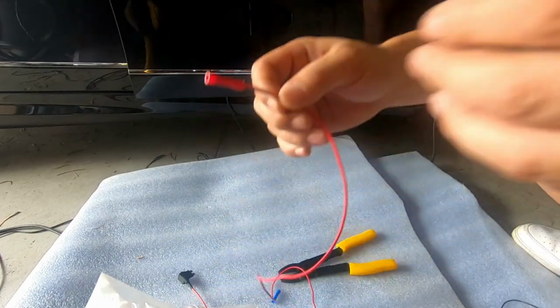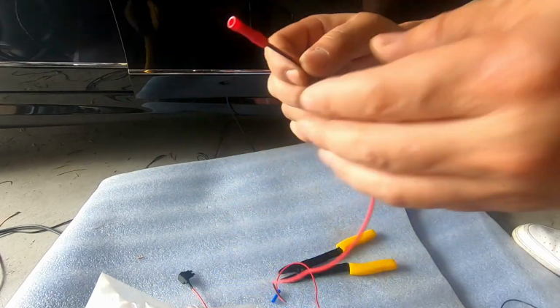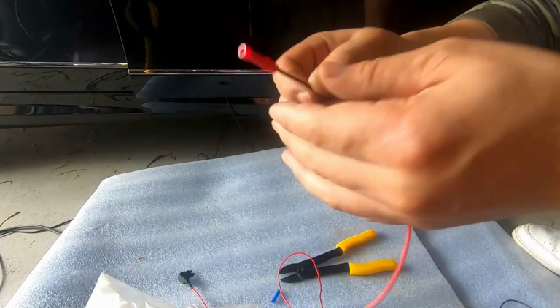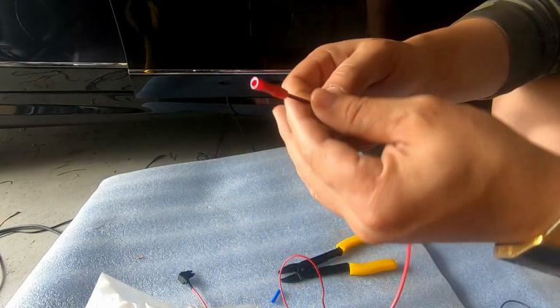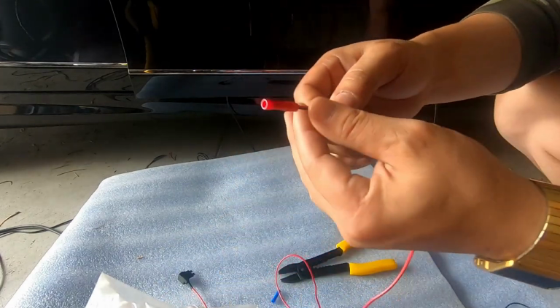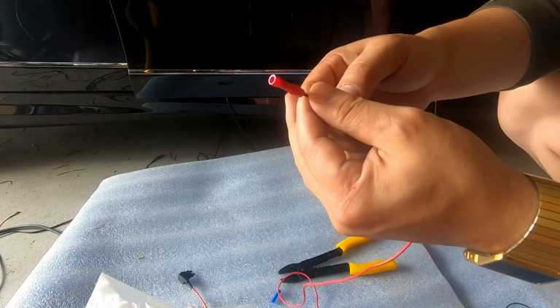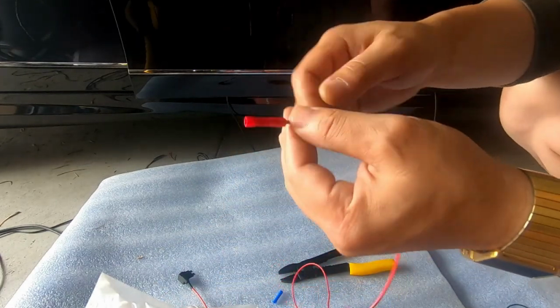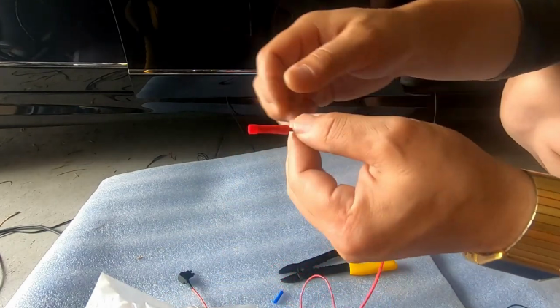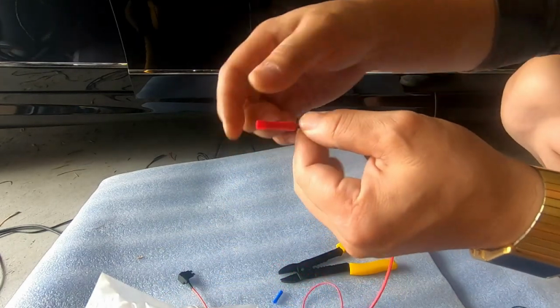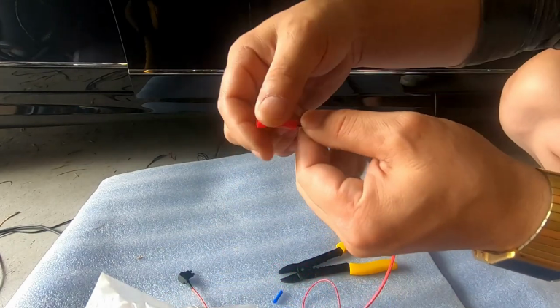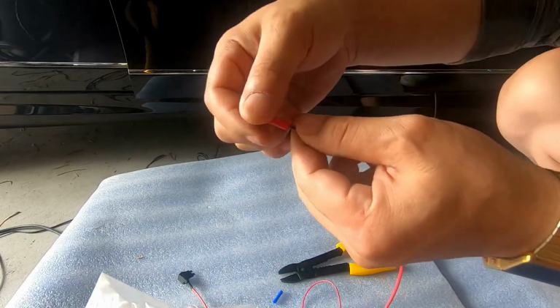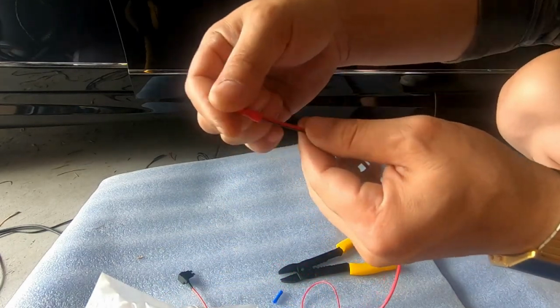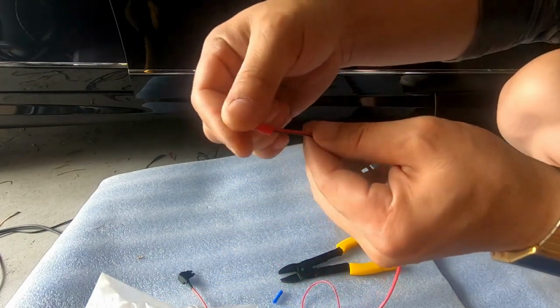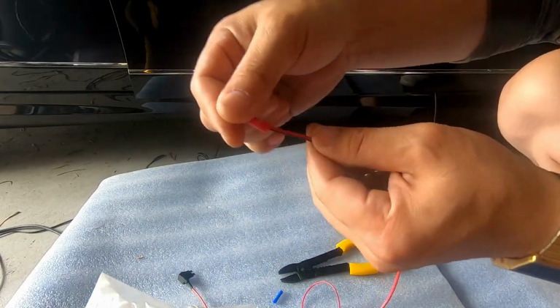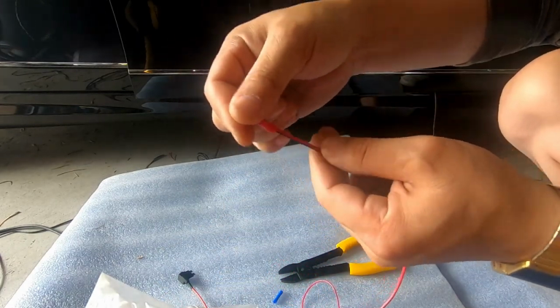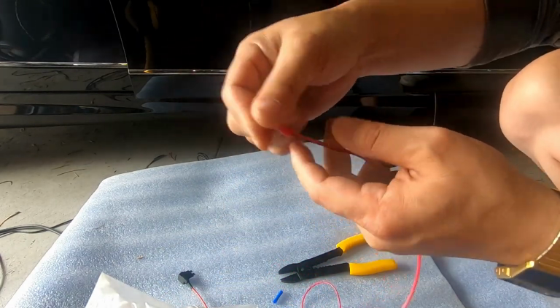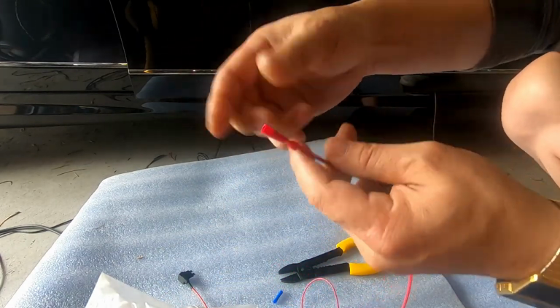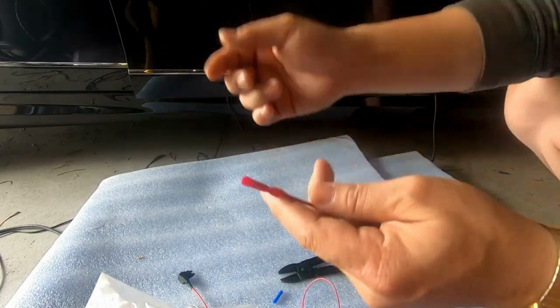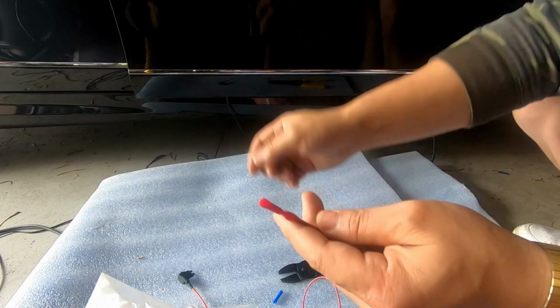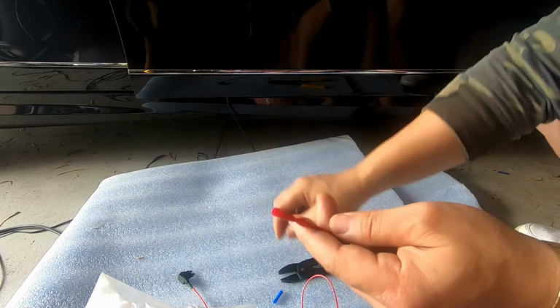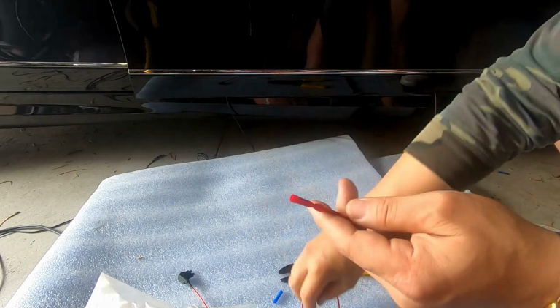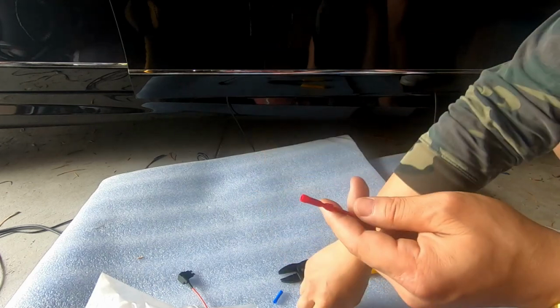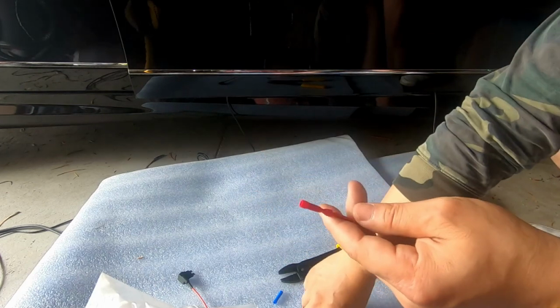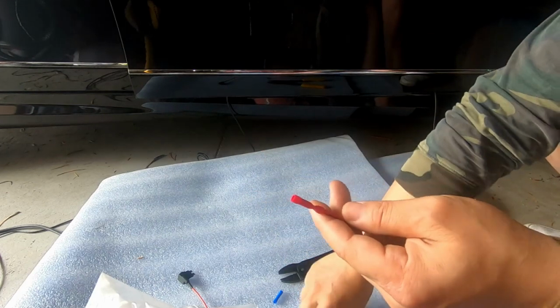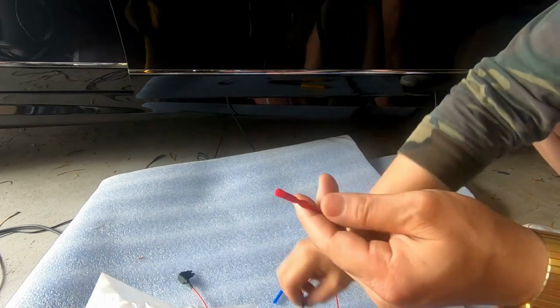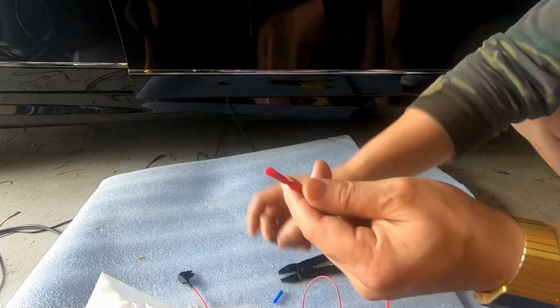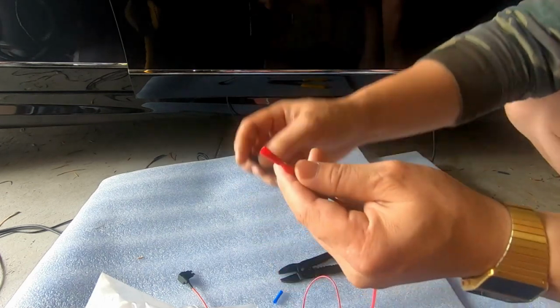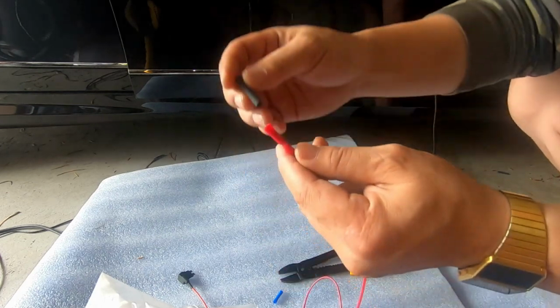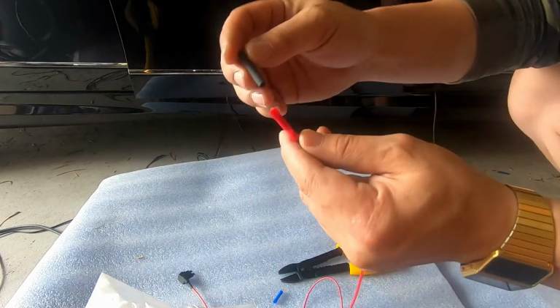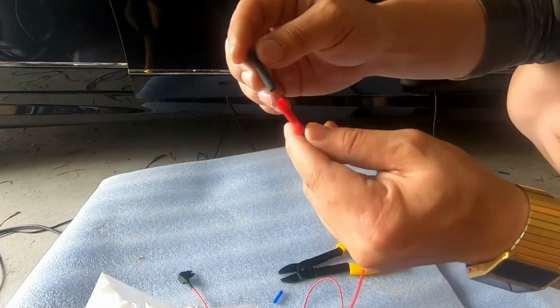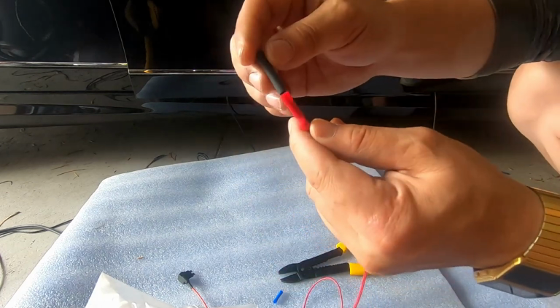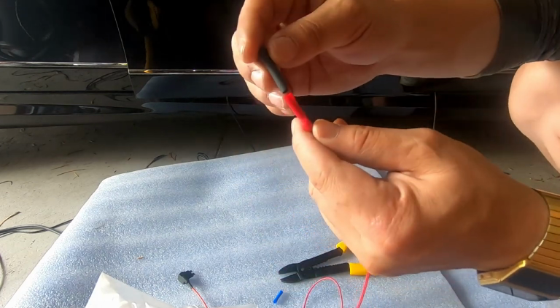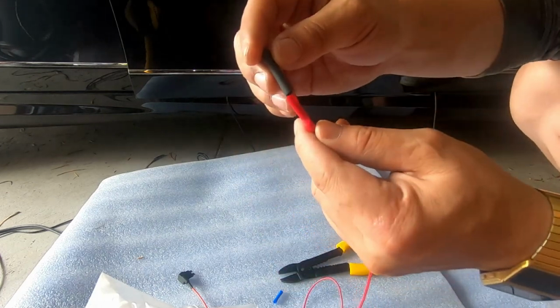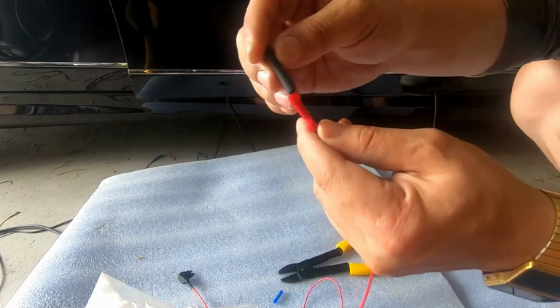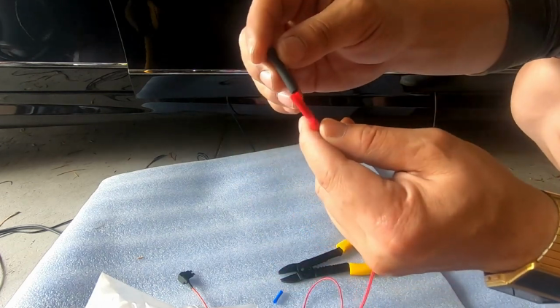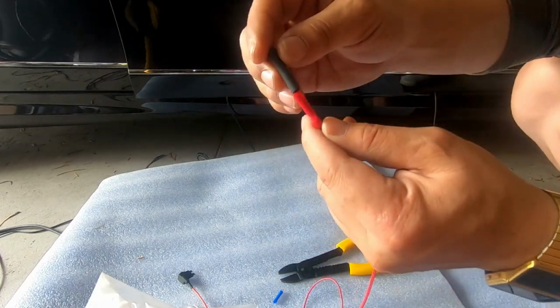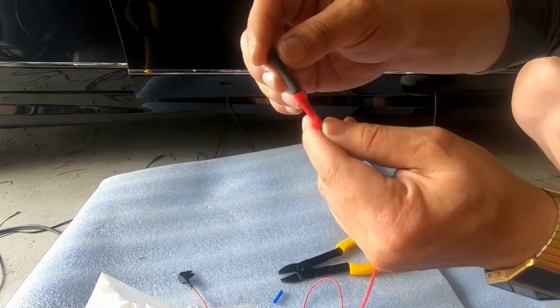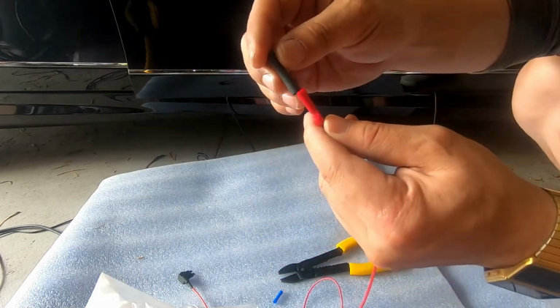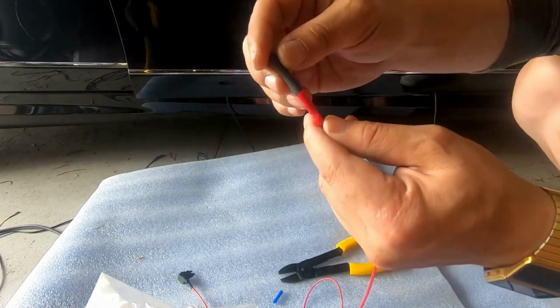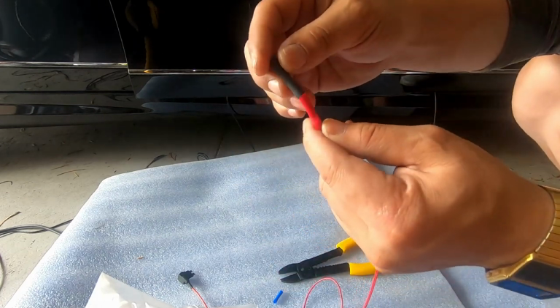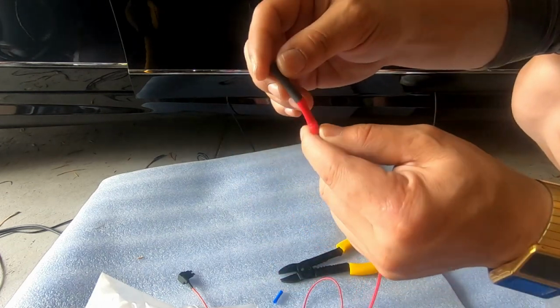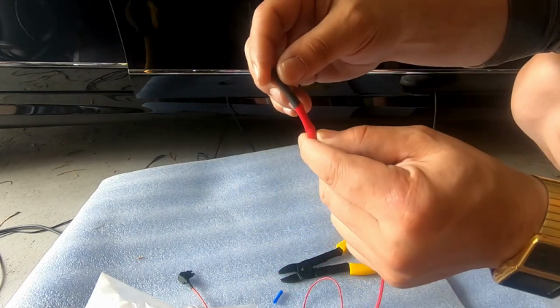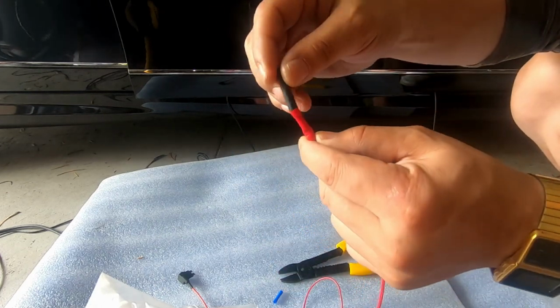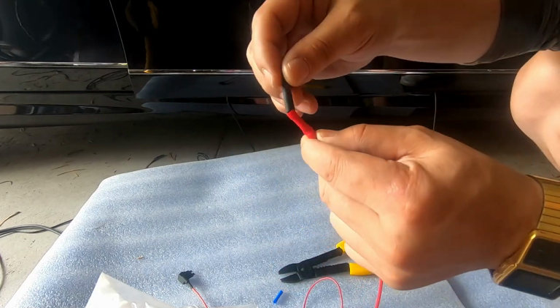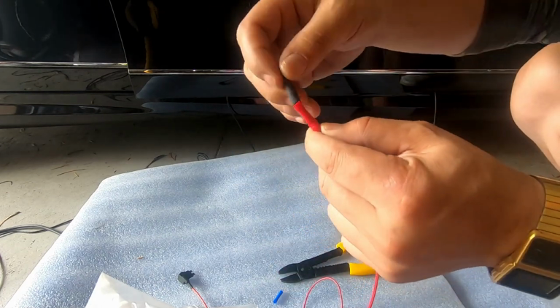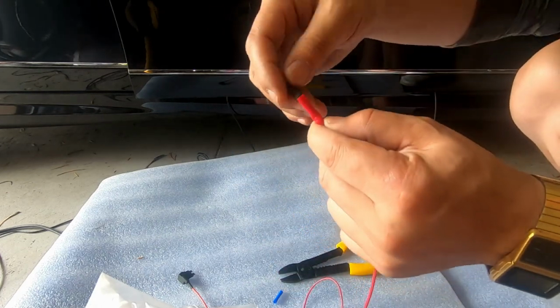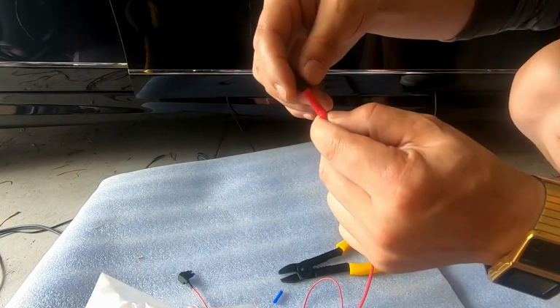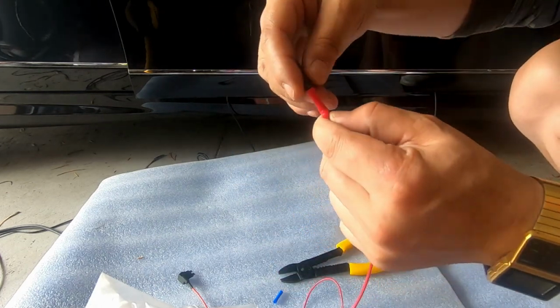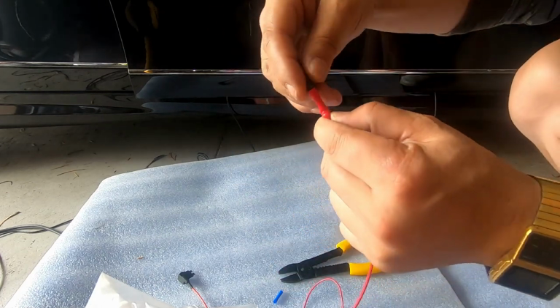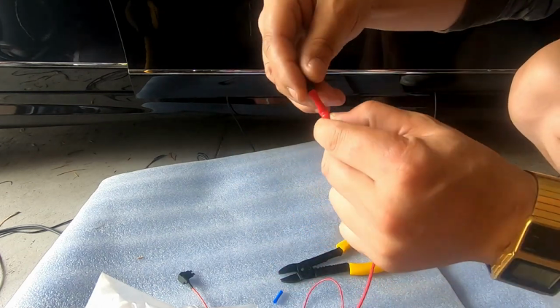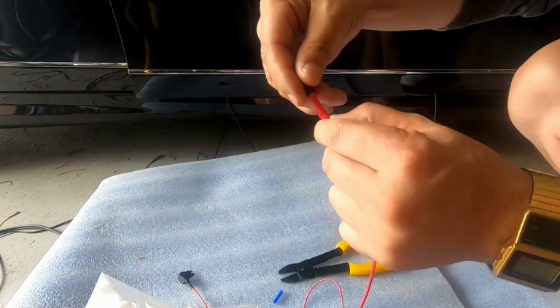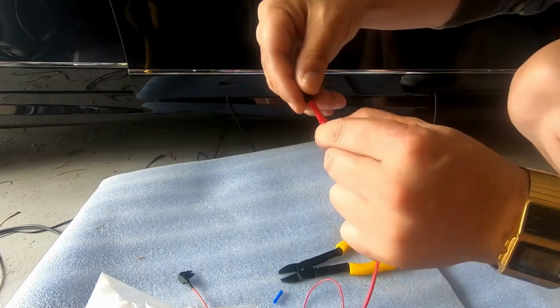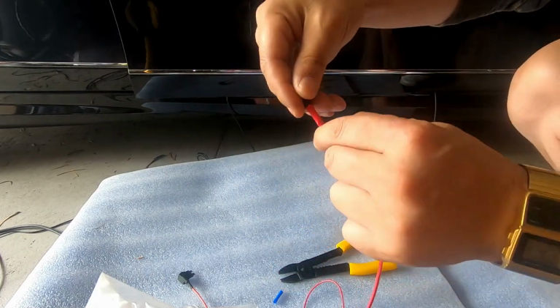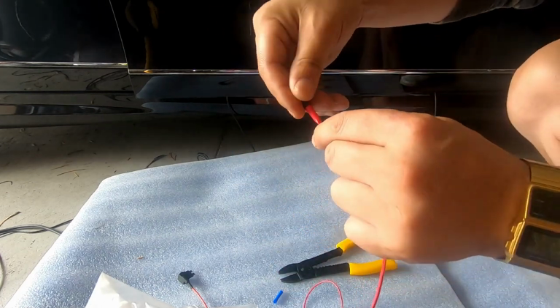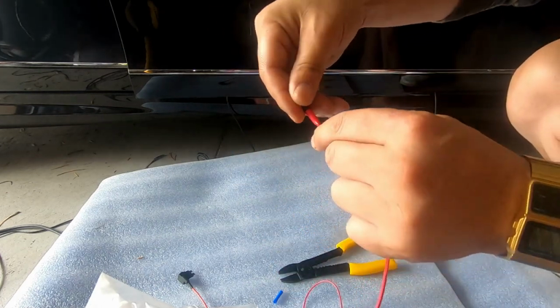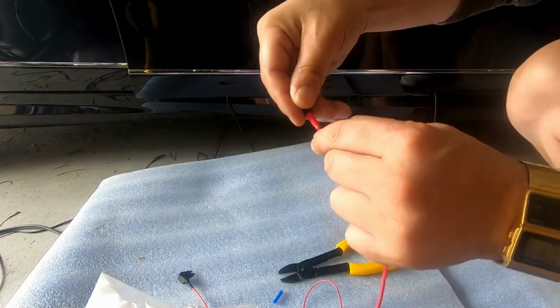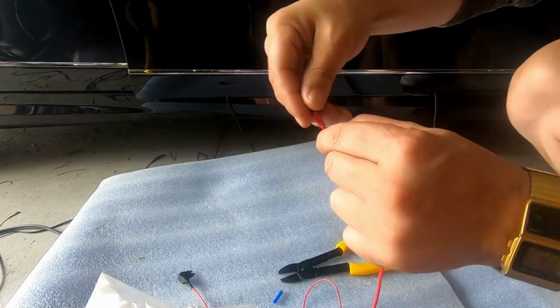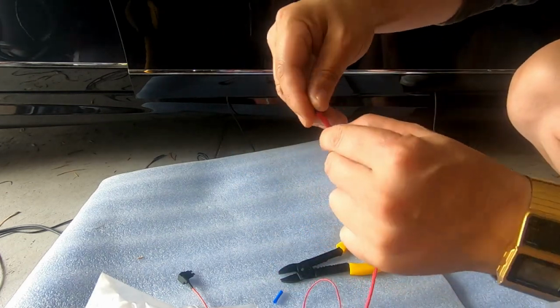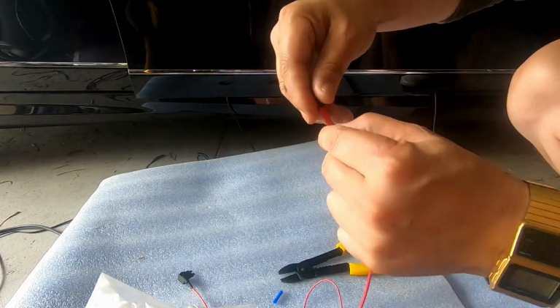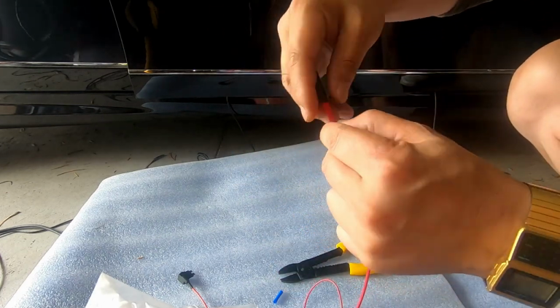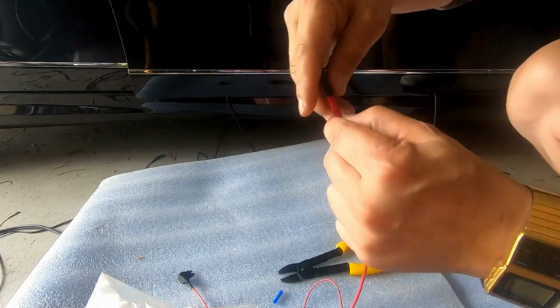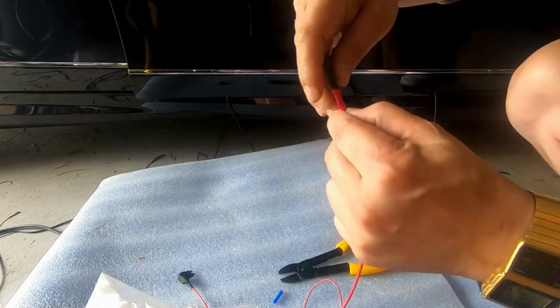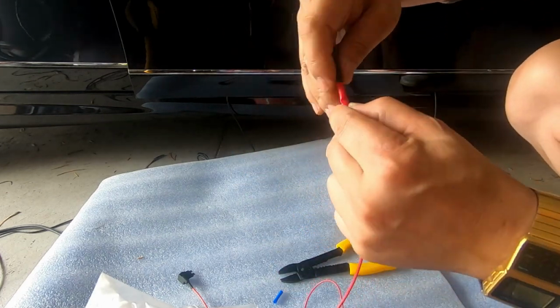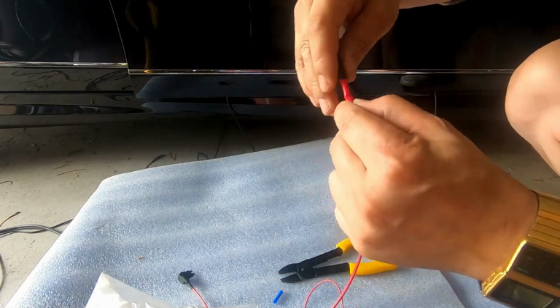Make sure you always check your connection, and if you want, from here you could always use heat shrink in order to secure the cable more.